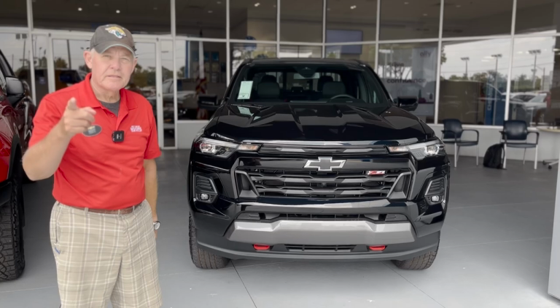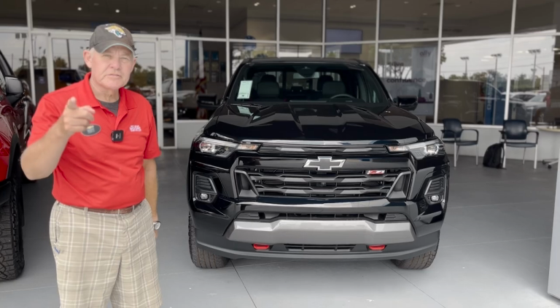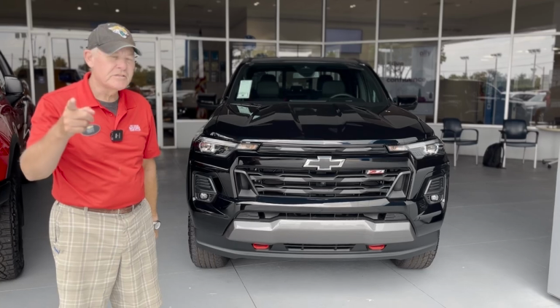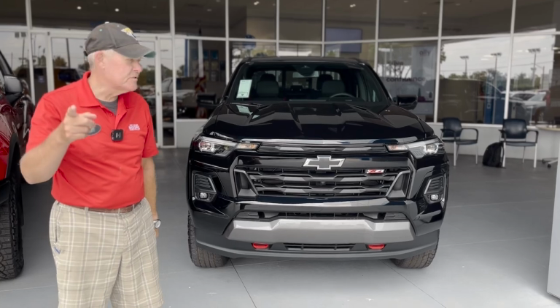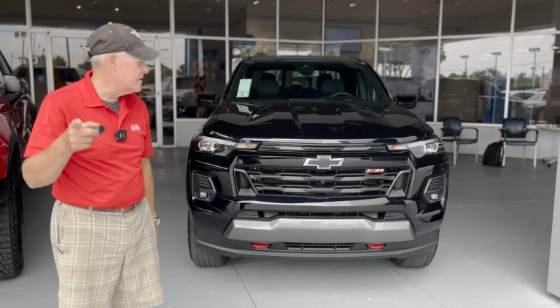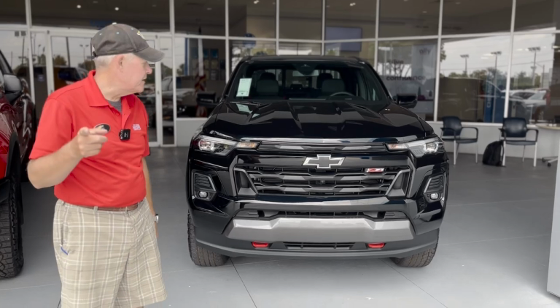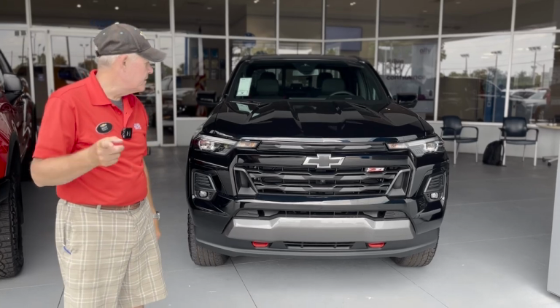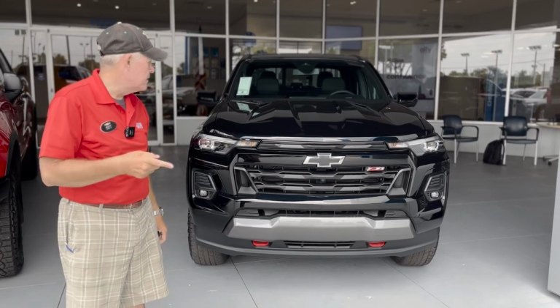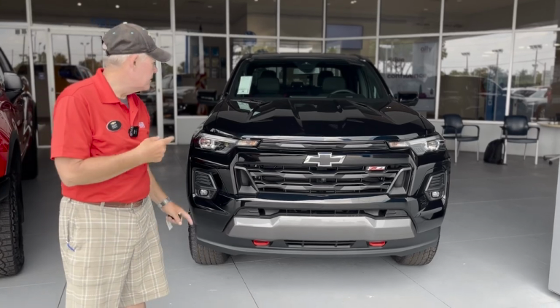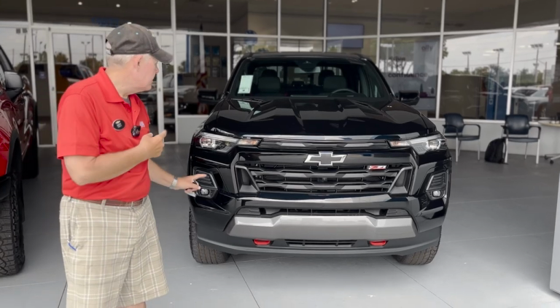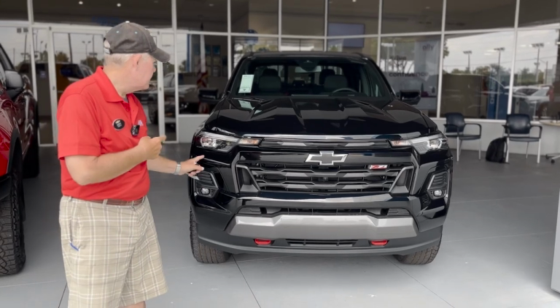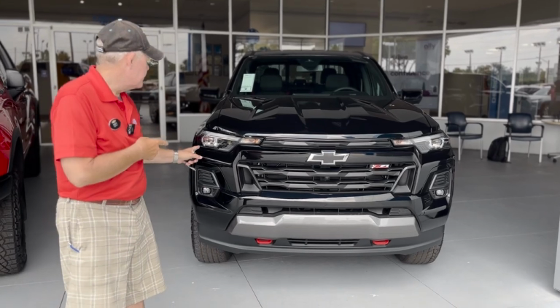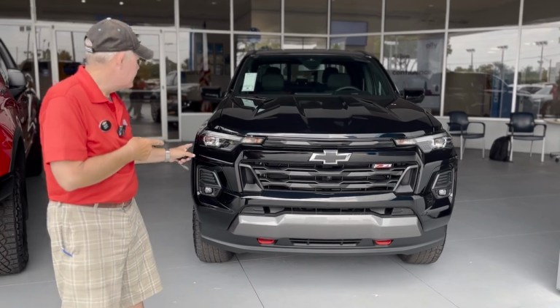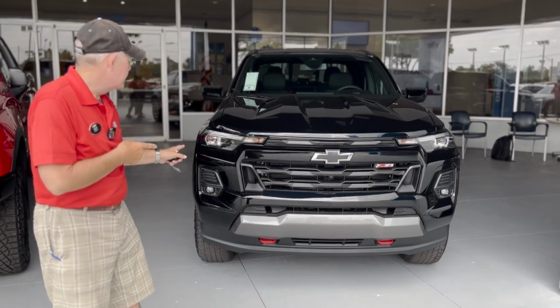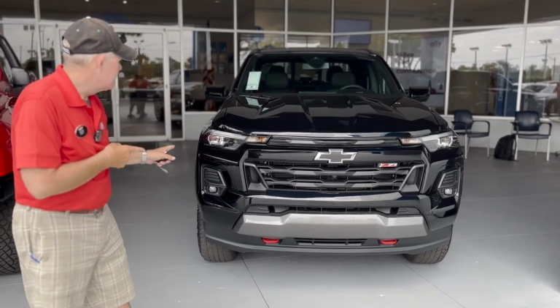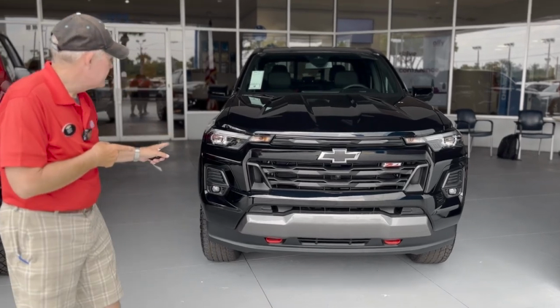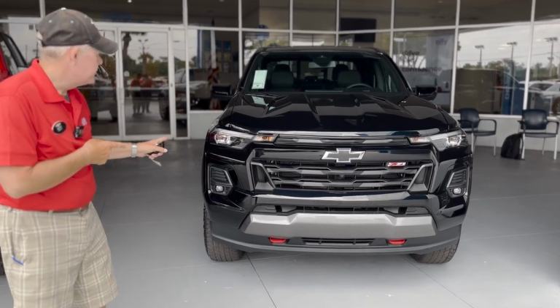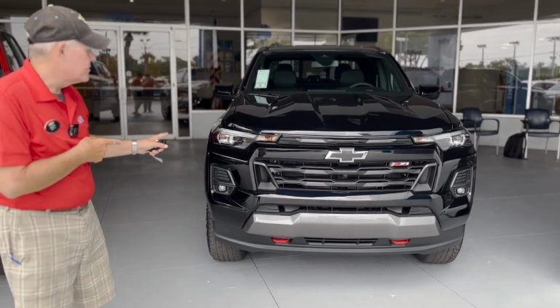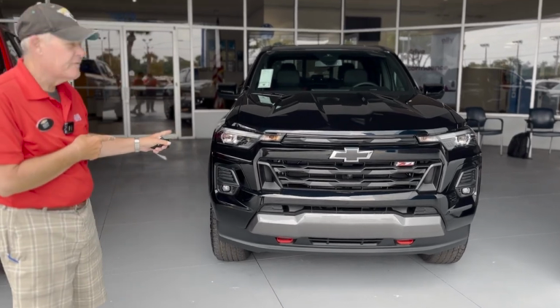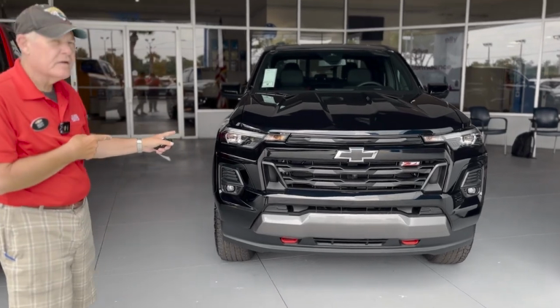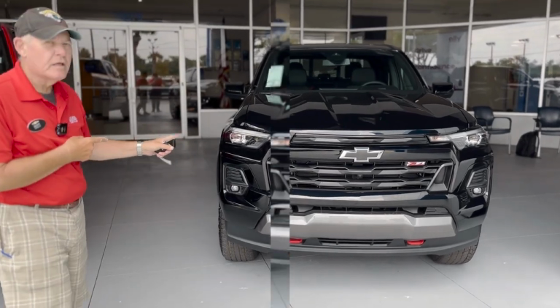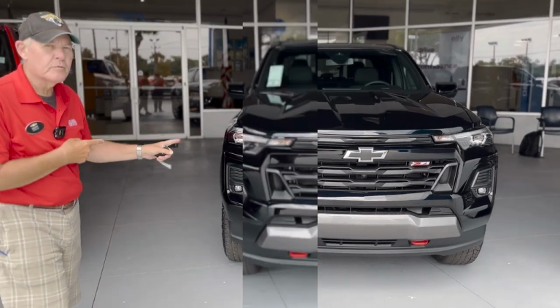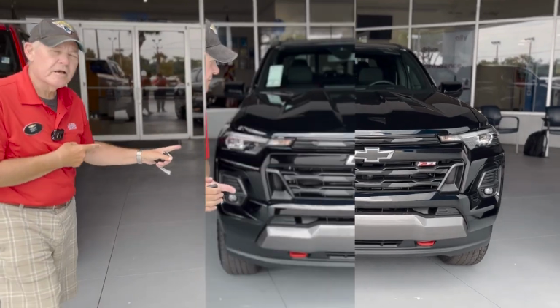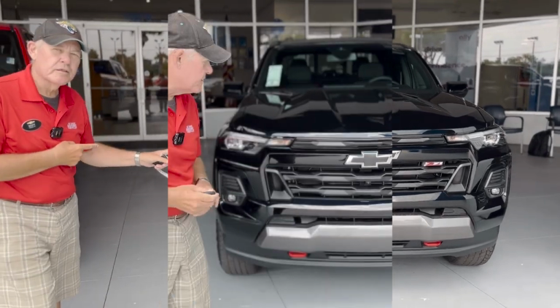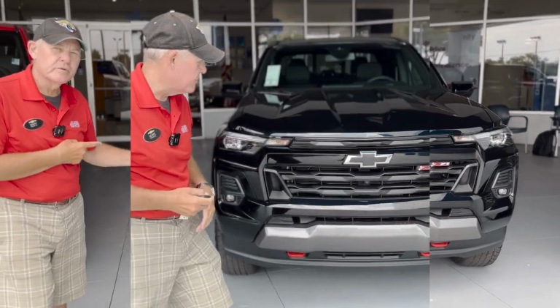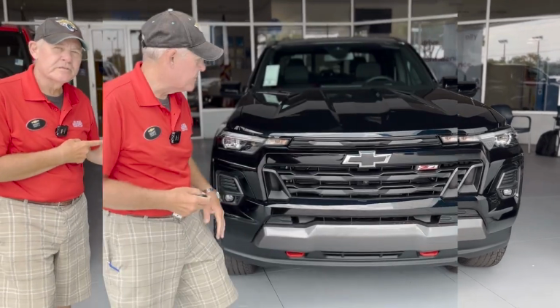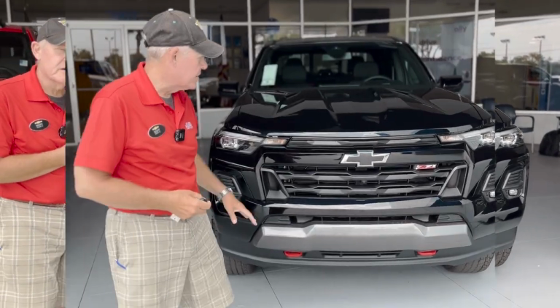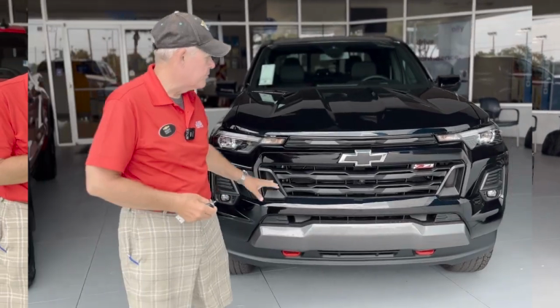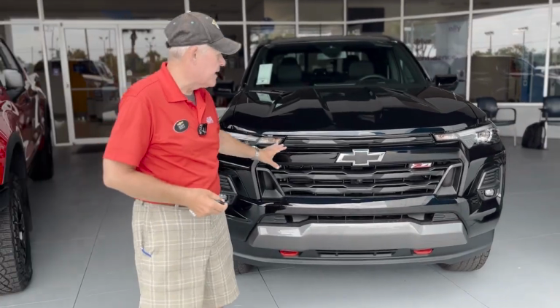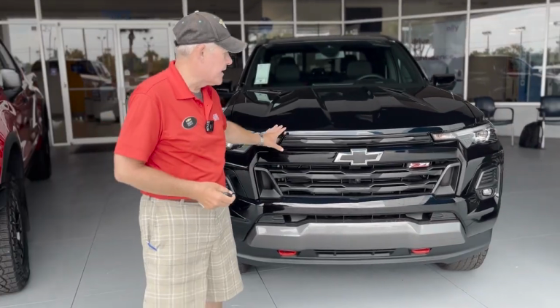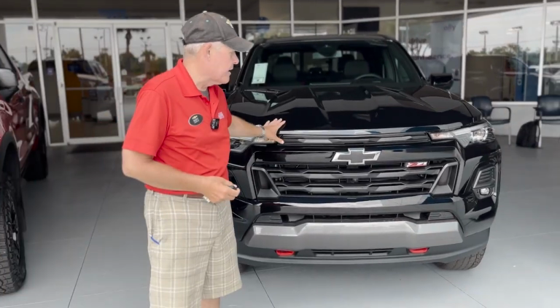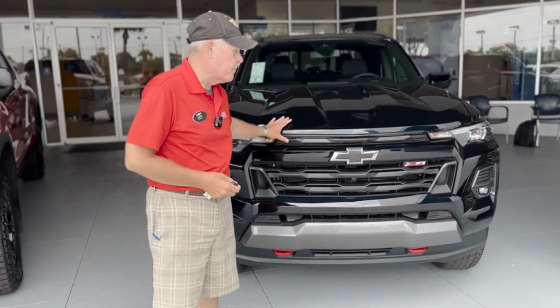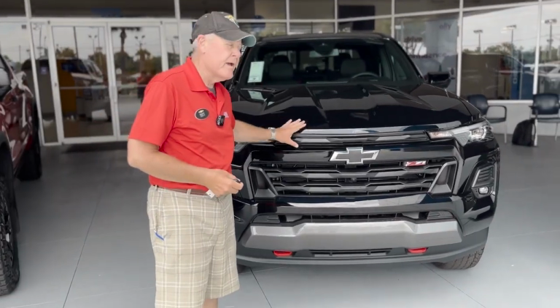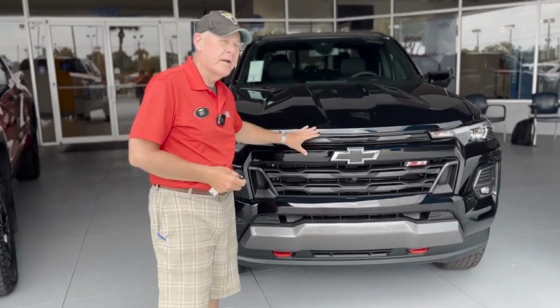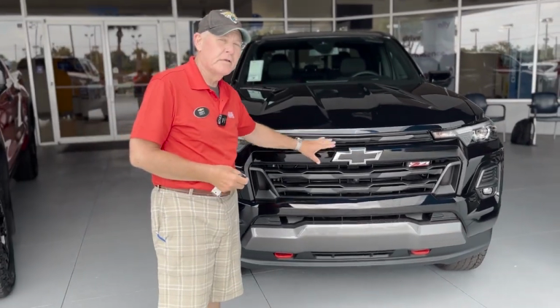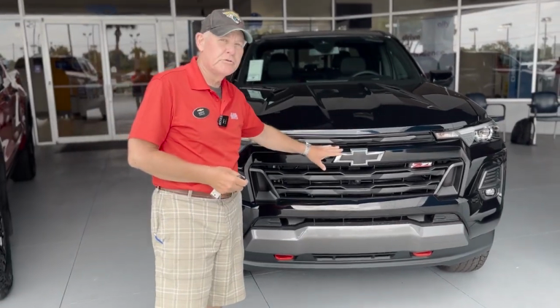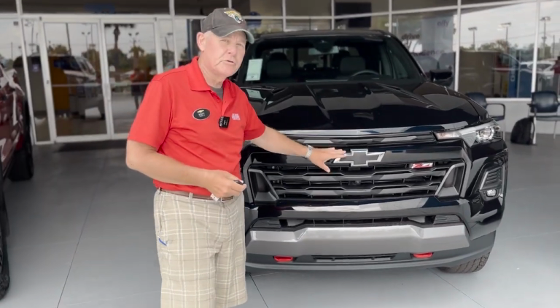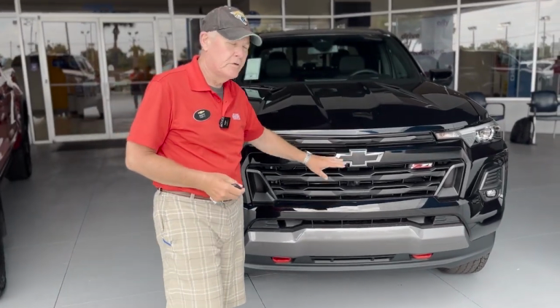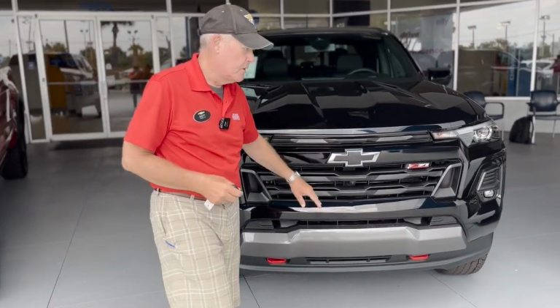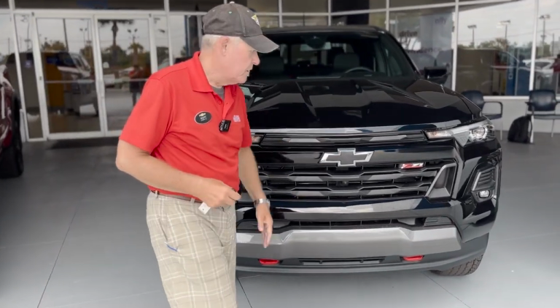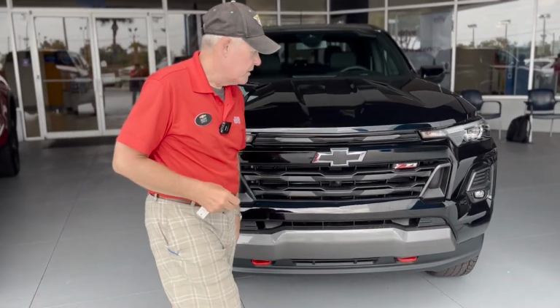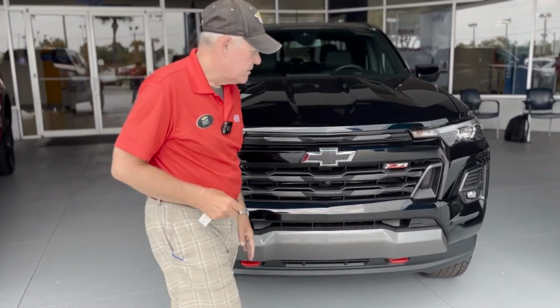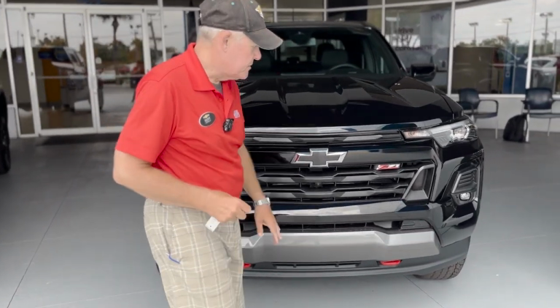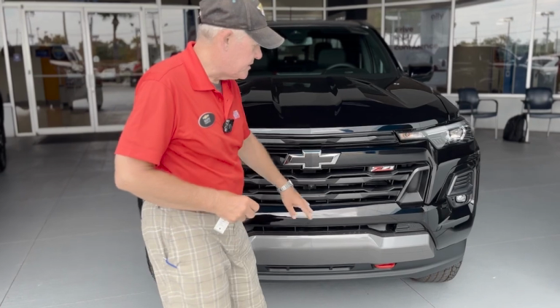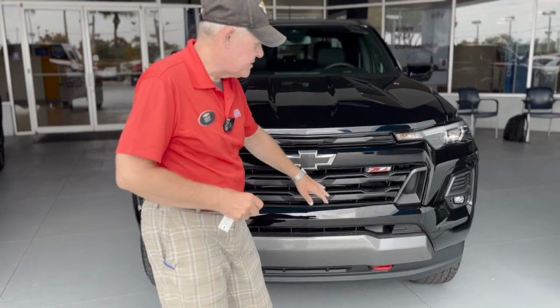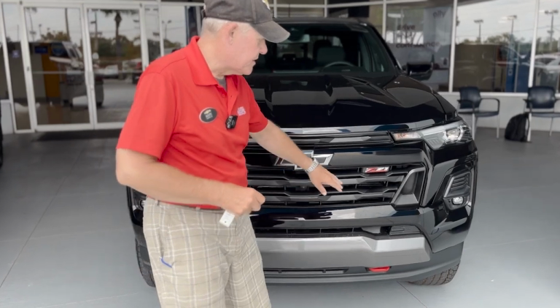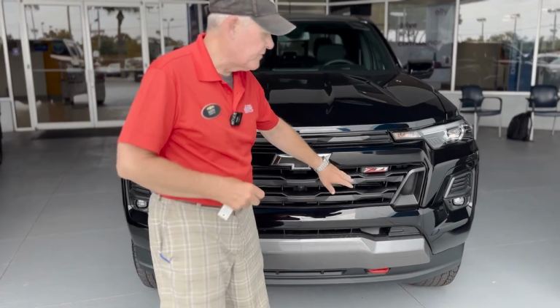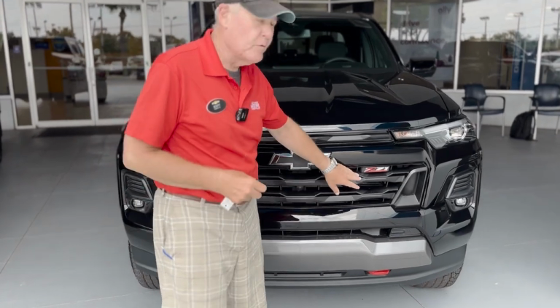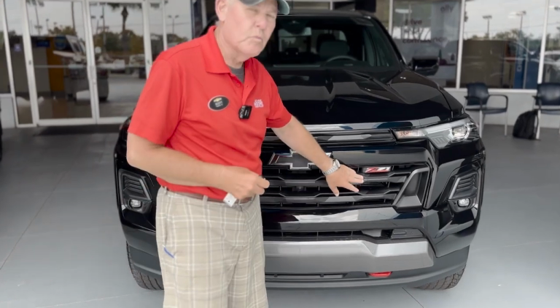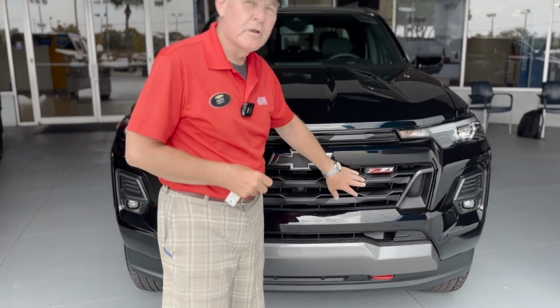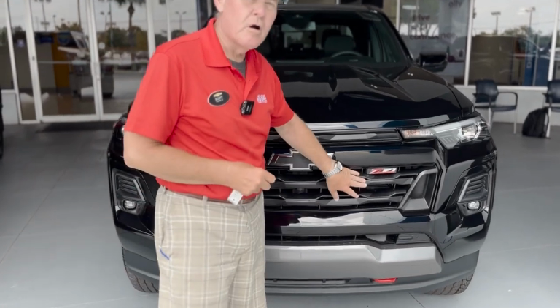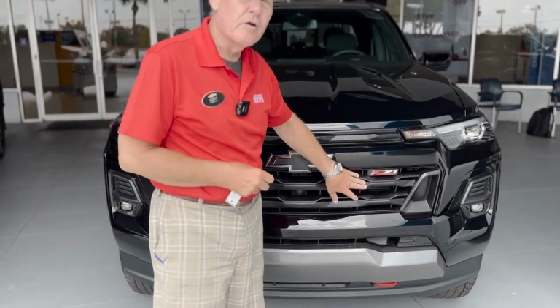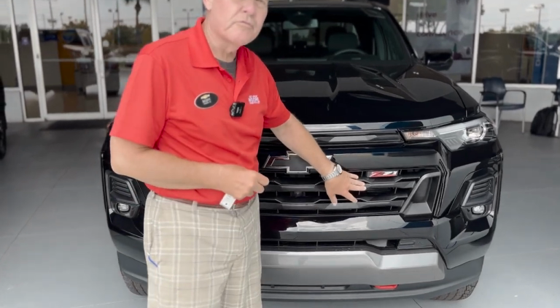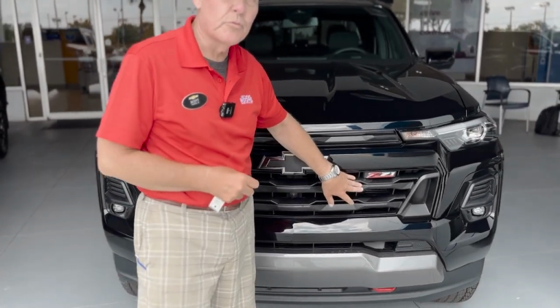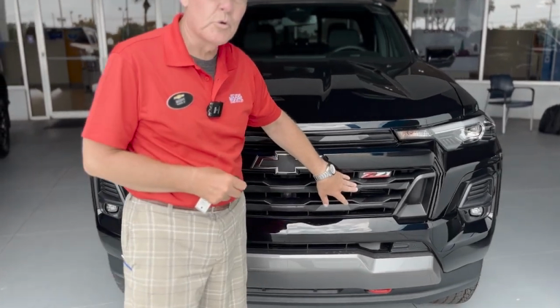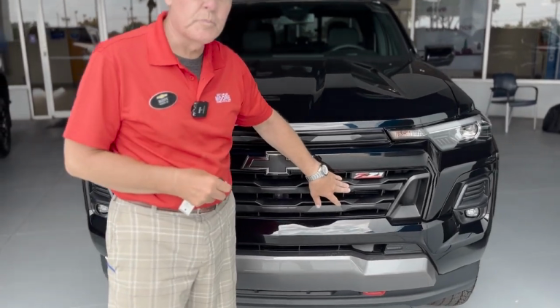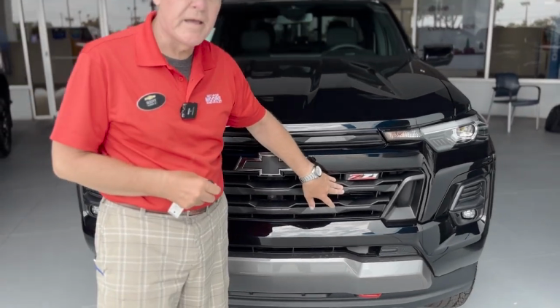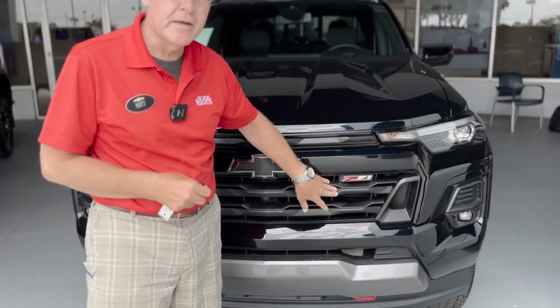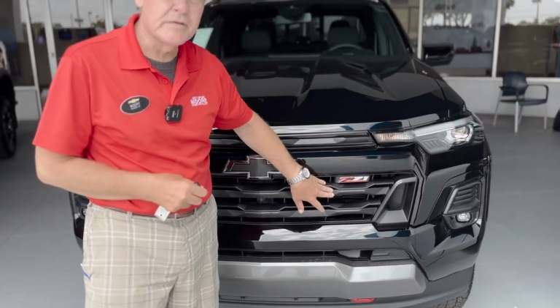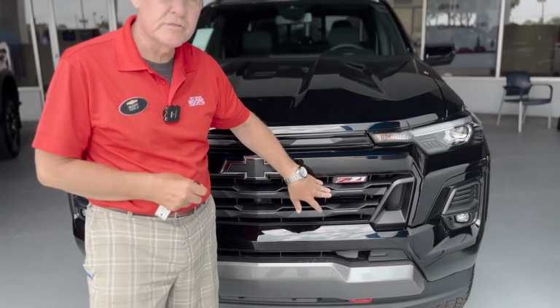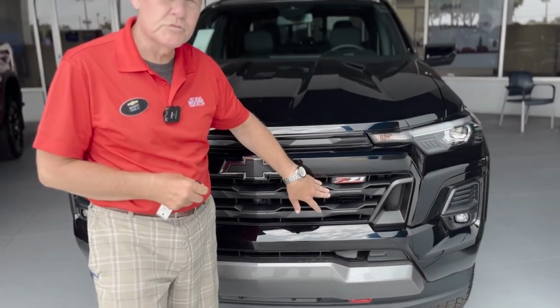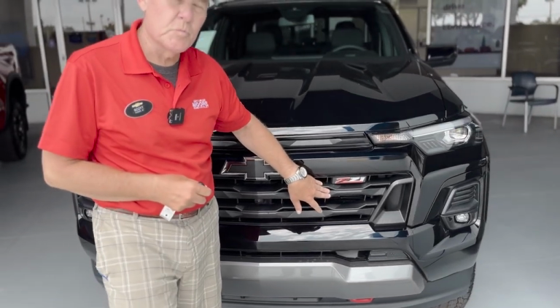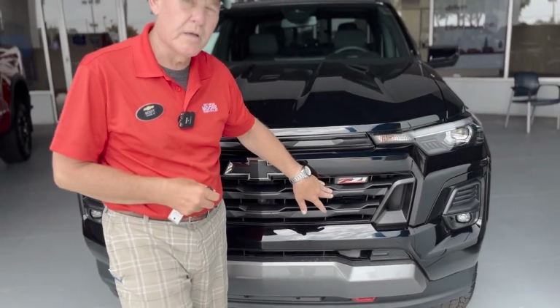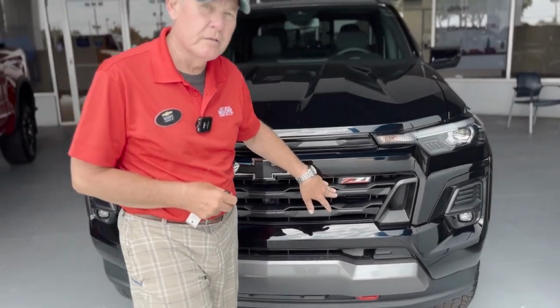This is the Chevy Colorado. We've got the blackout package, the Z71 off-road package as well.